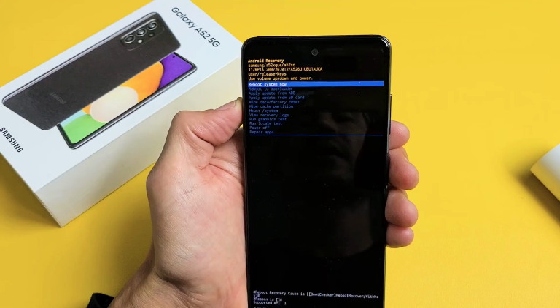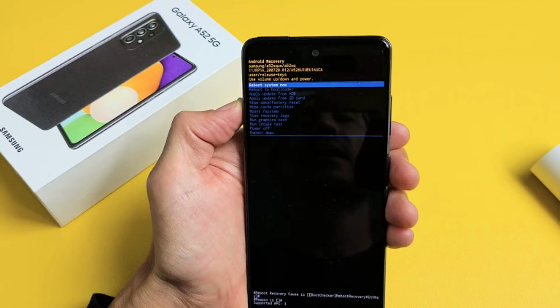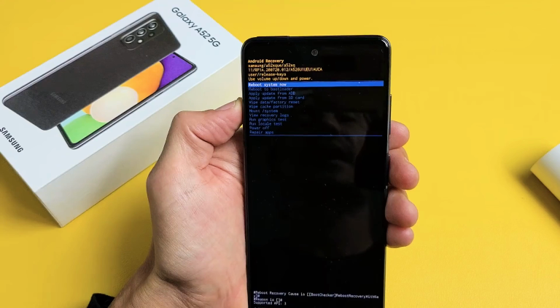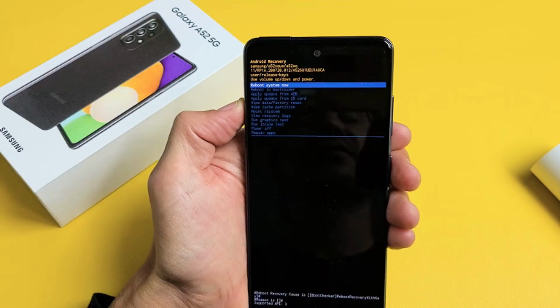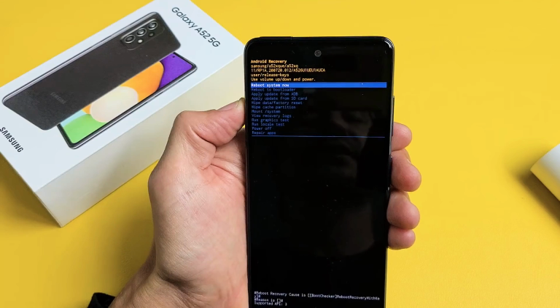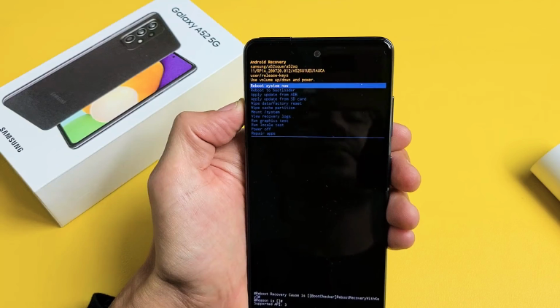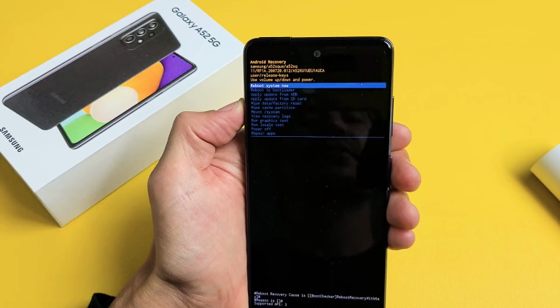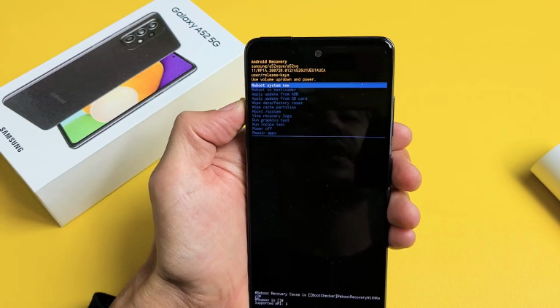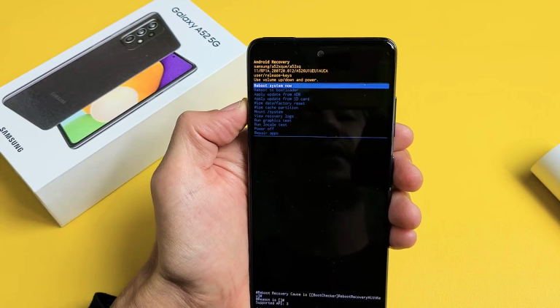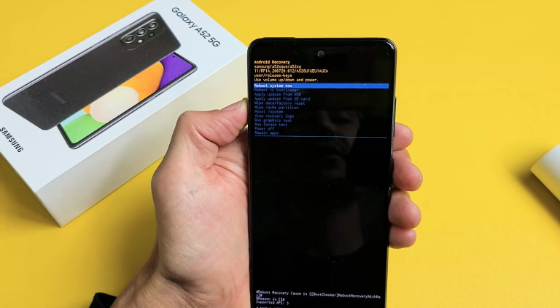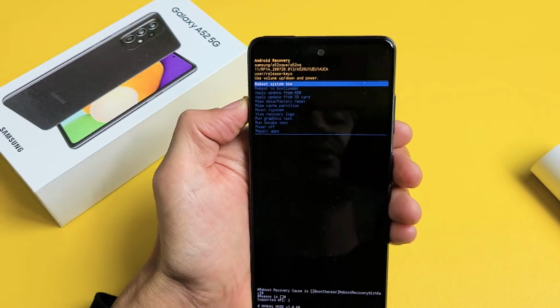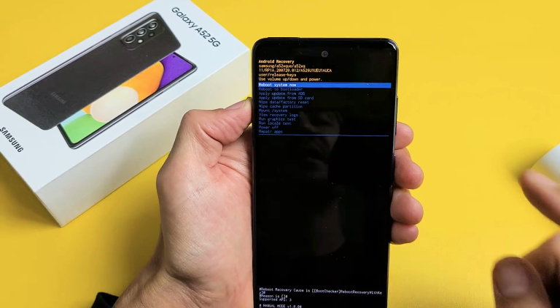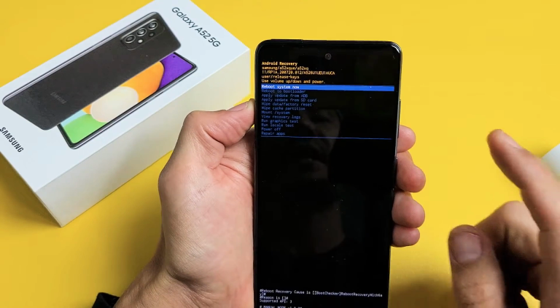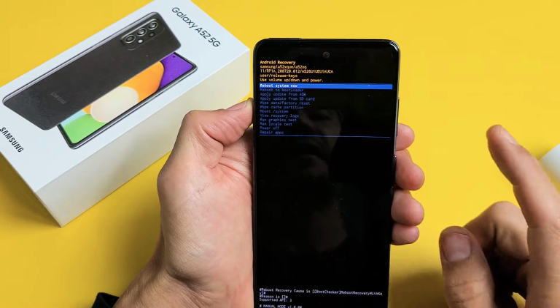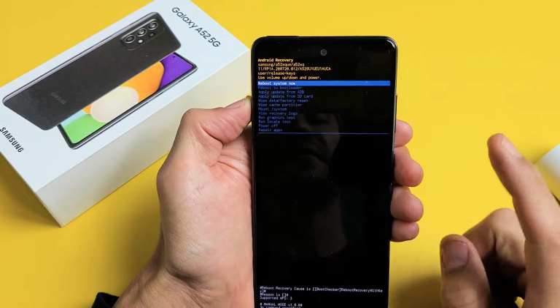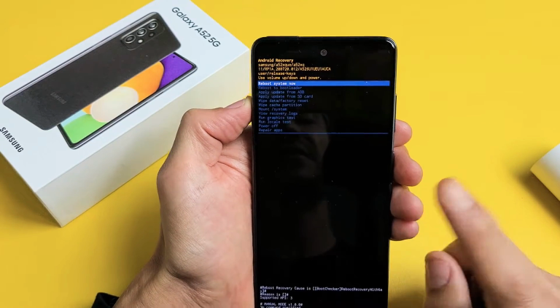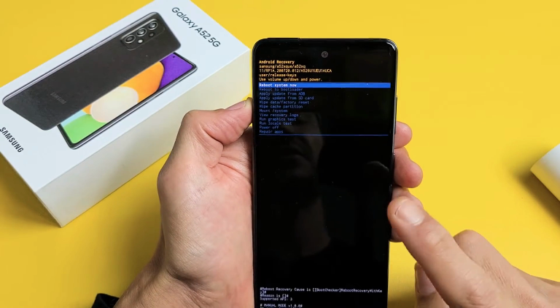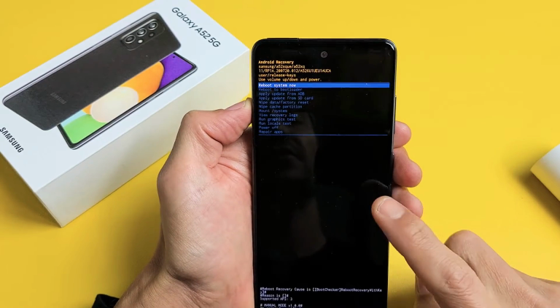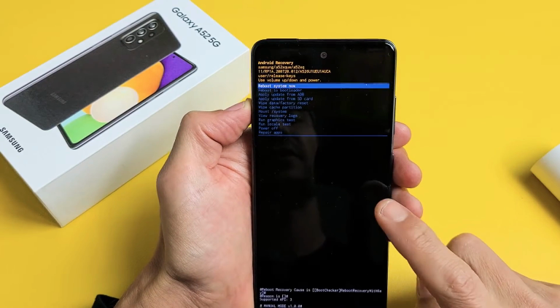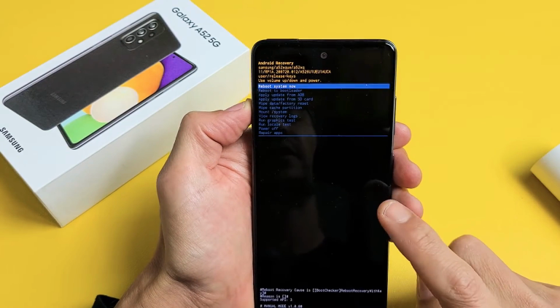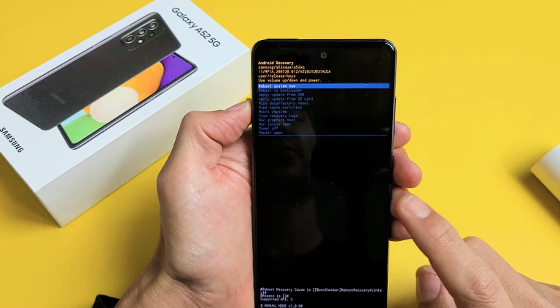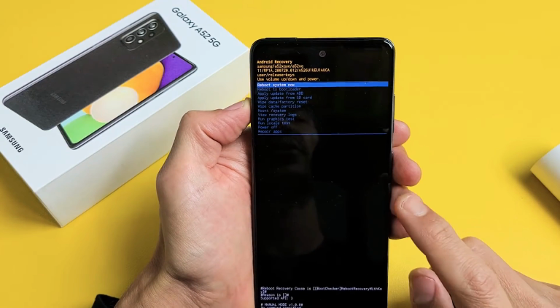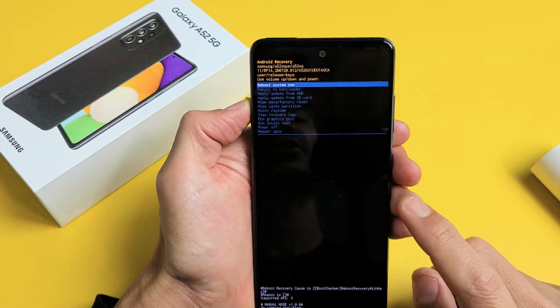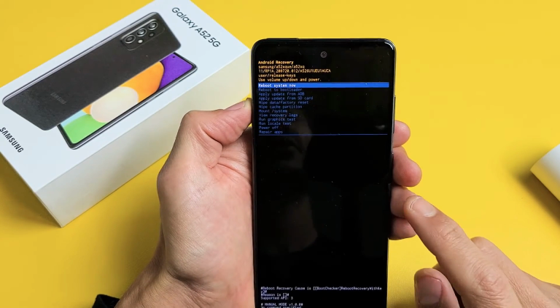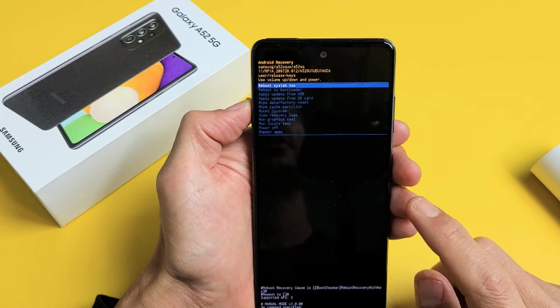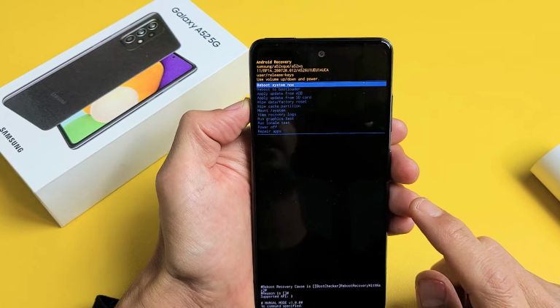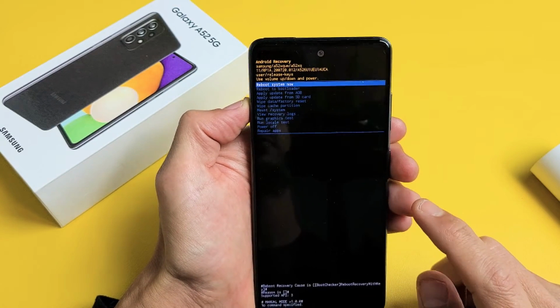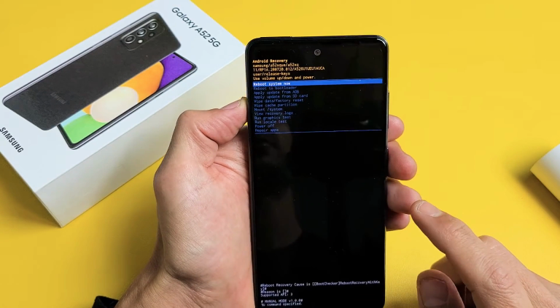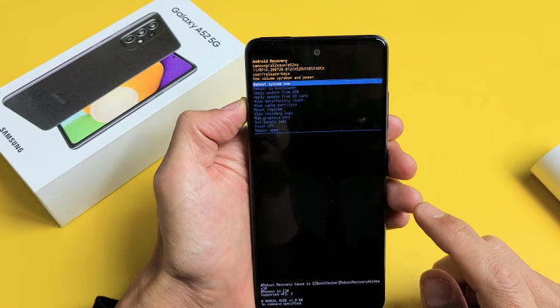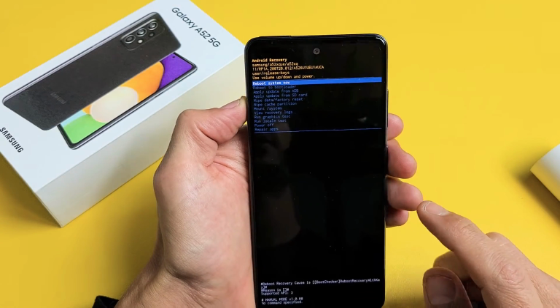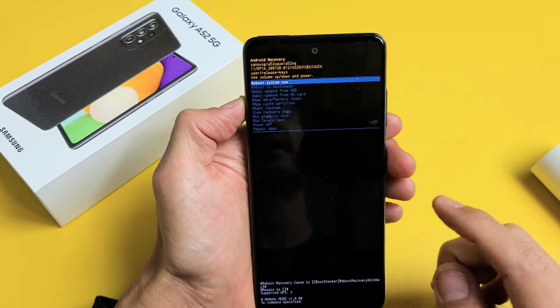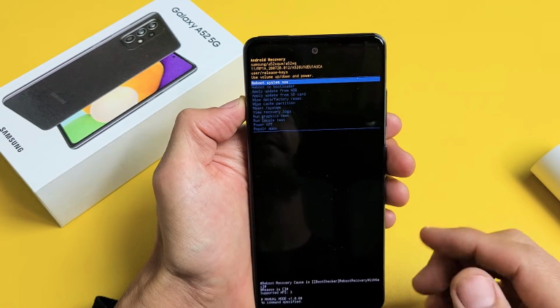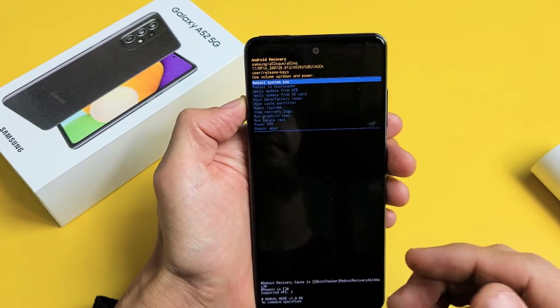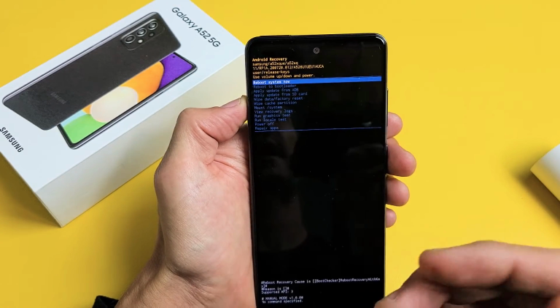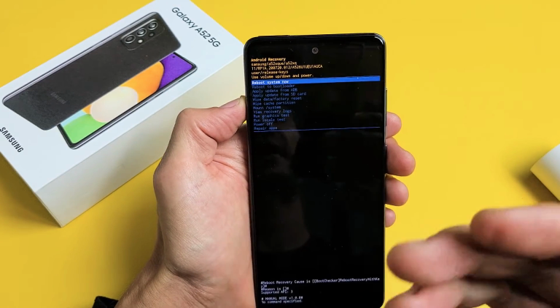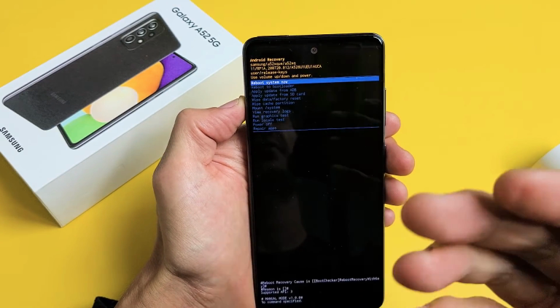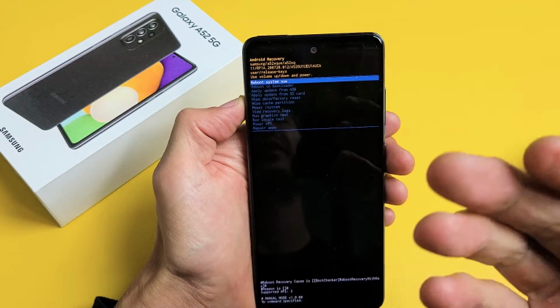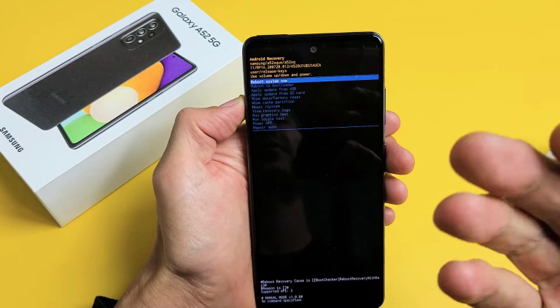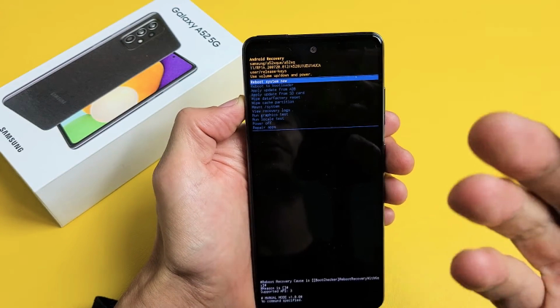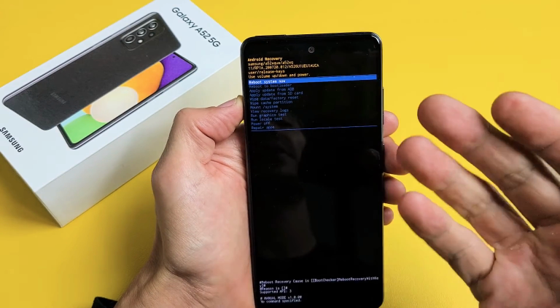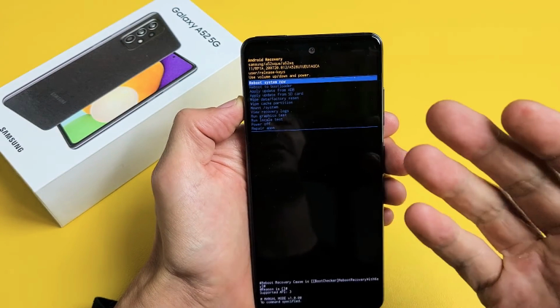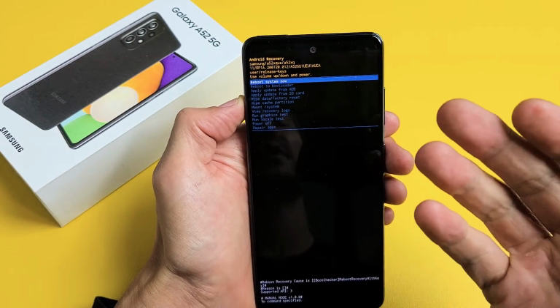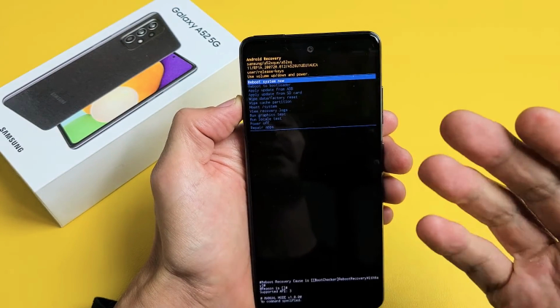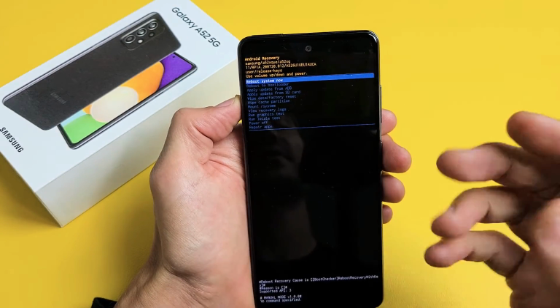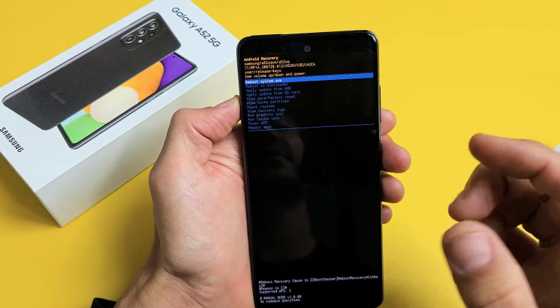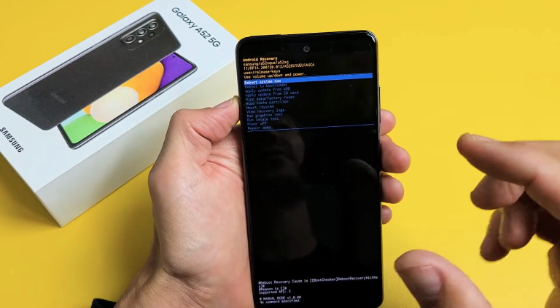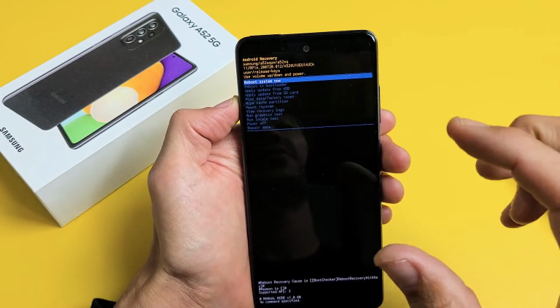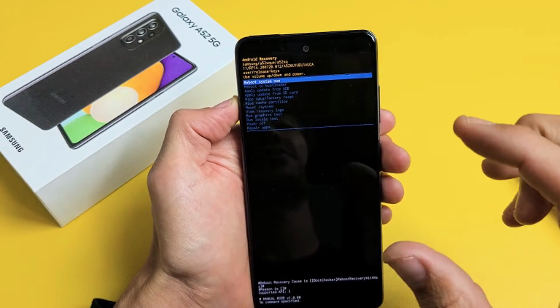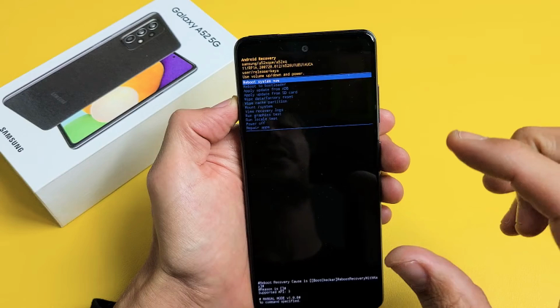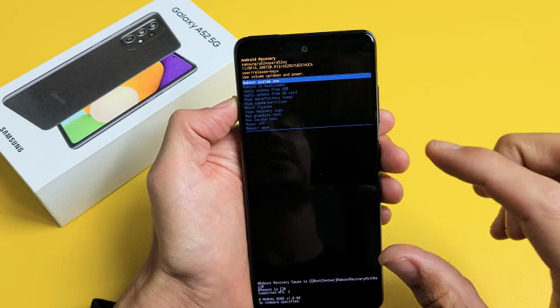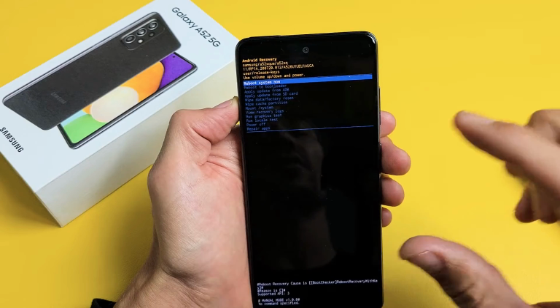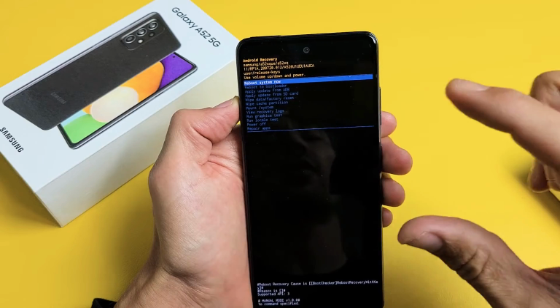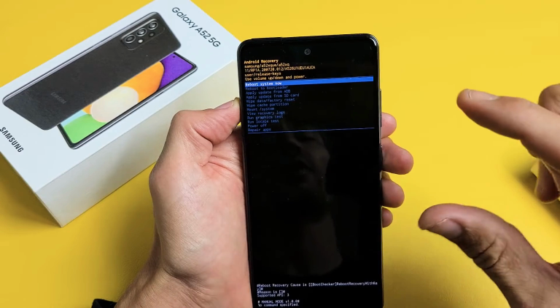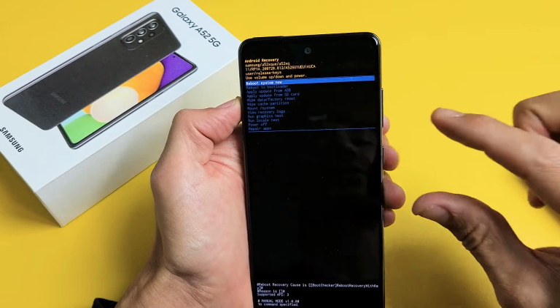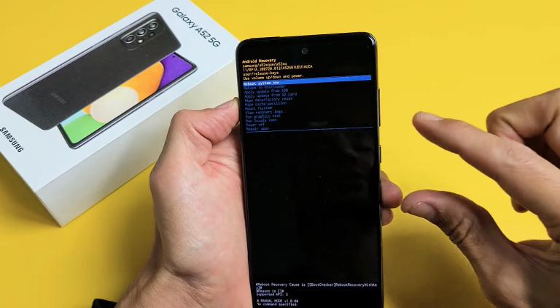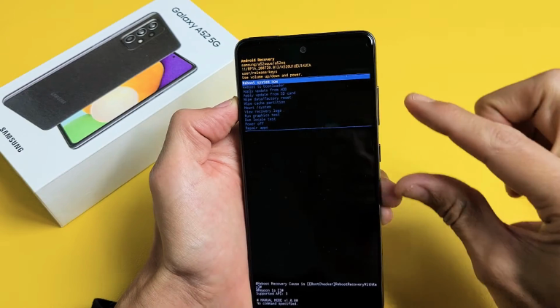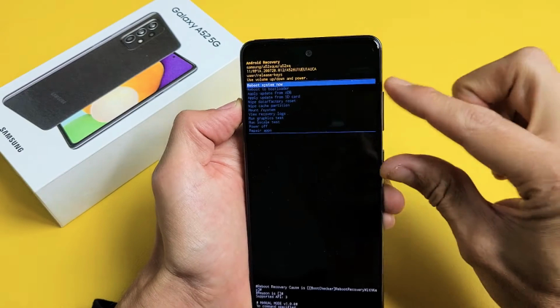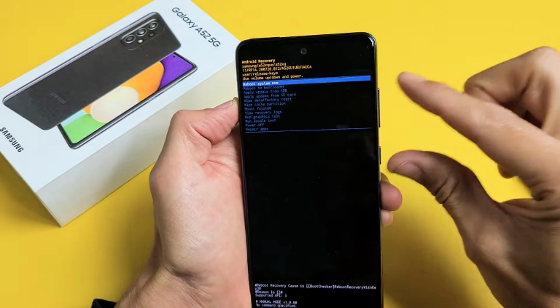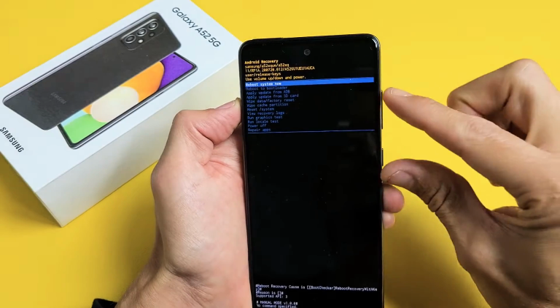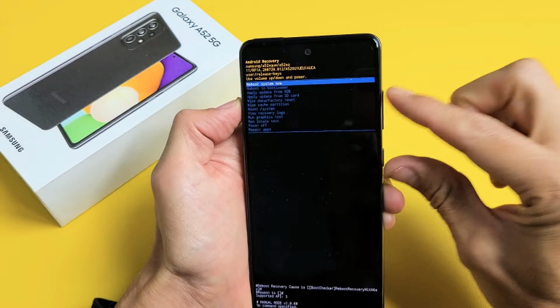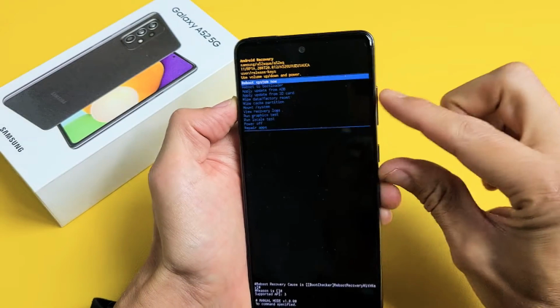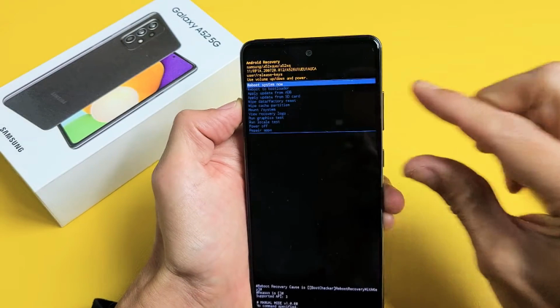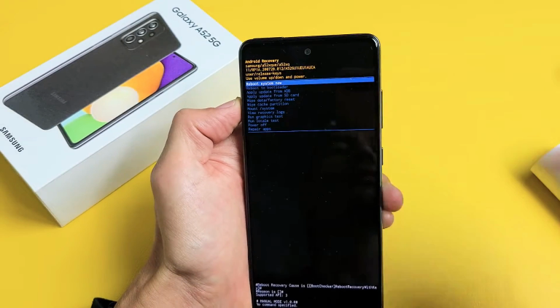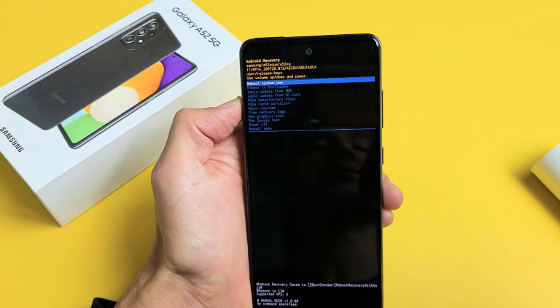I have a Samsung Galaxy A52 here. I'm going to show you how to do a factory reset using the hard reset method using the keys.